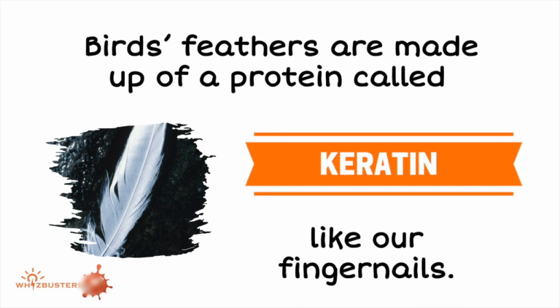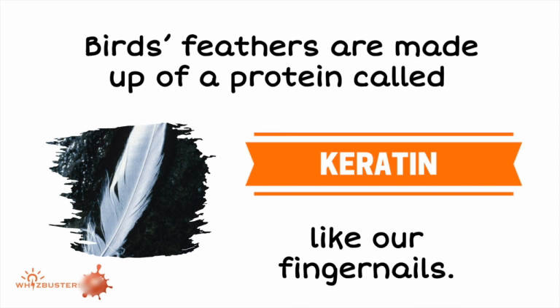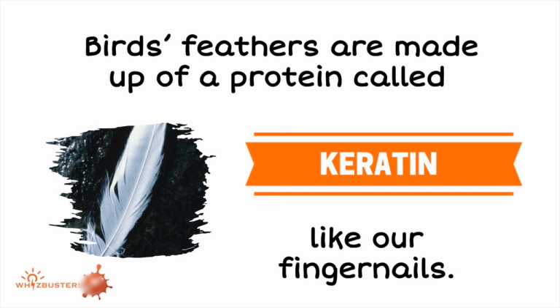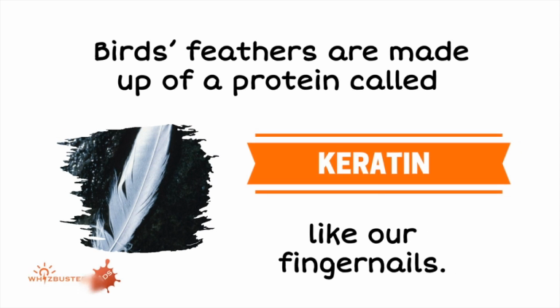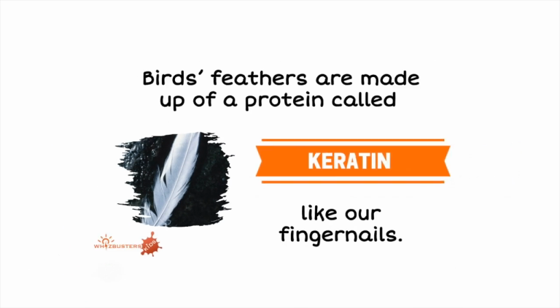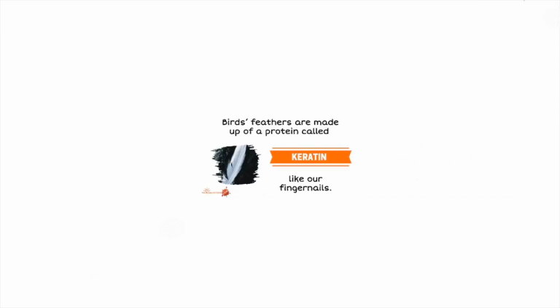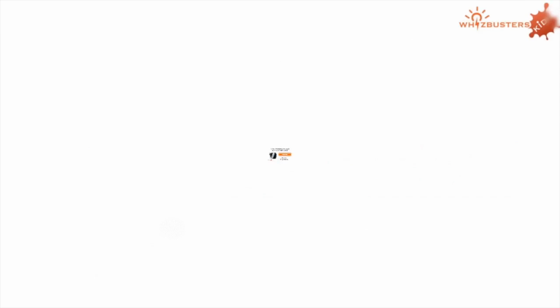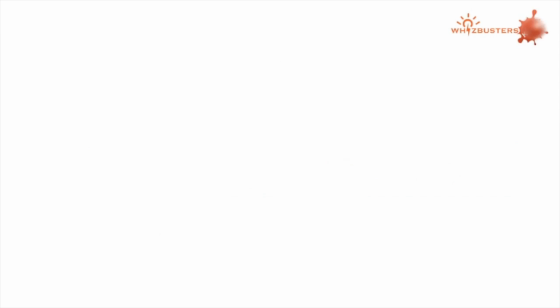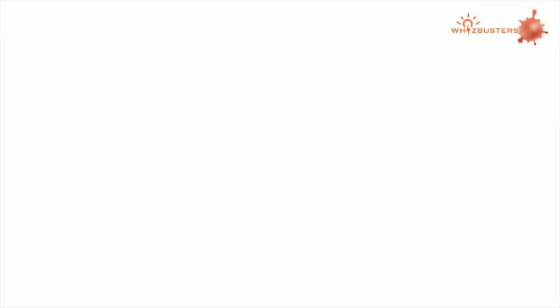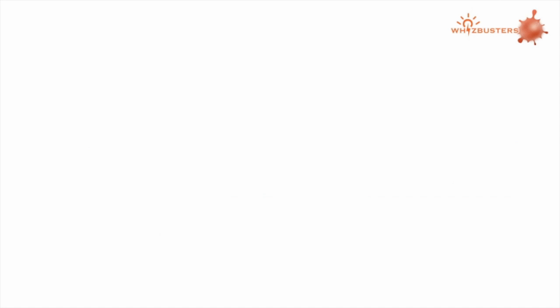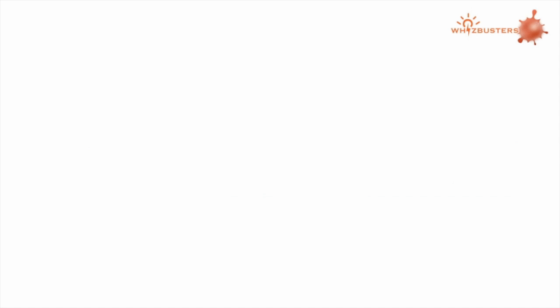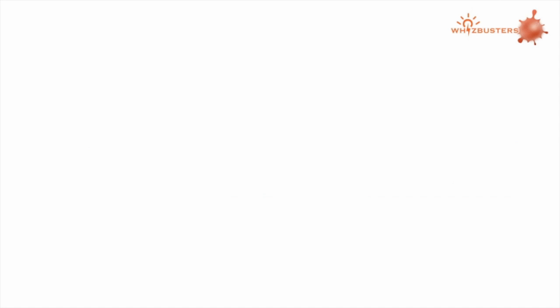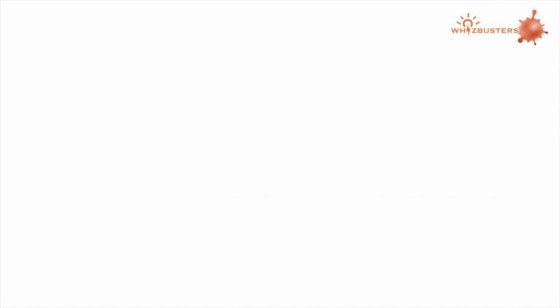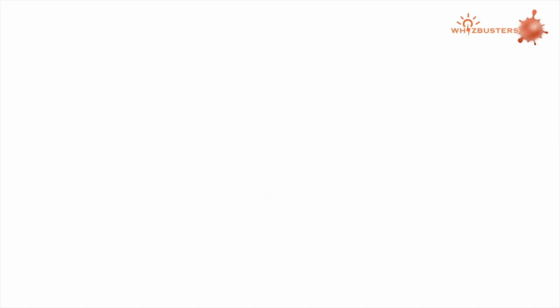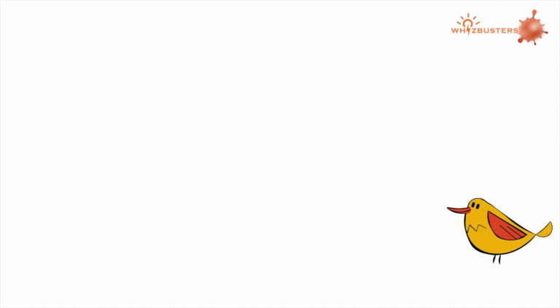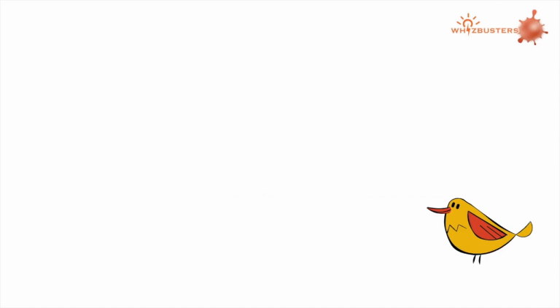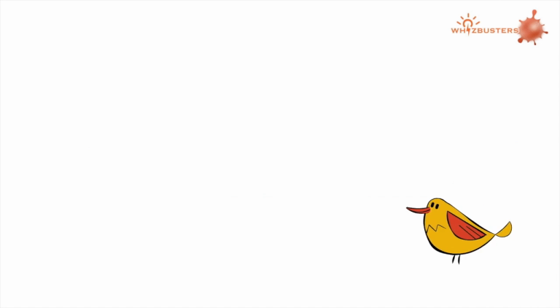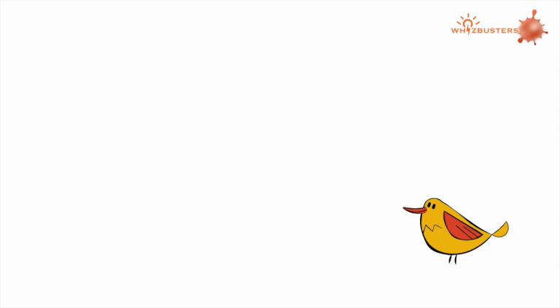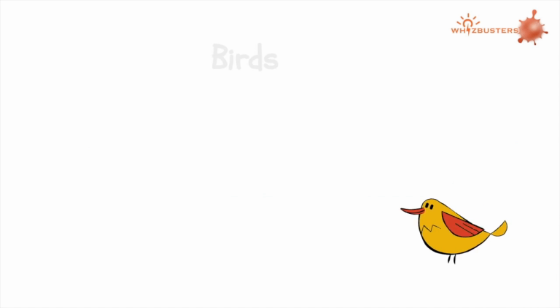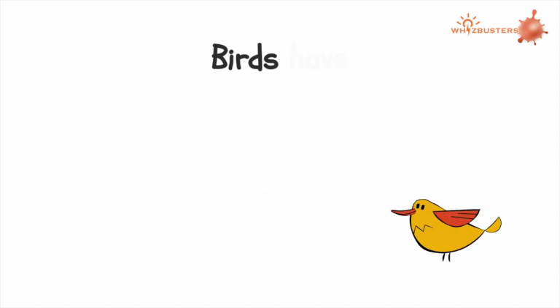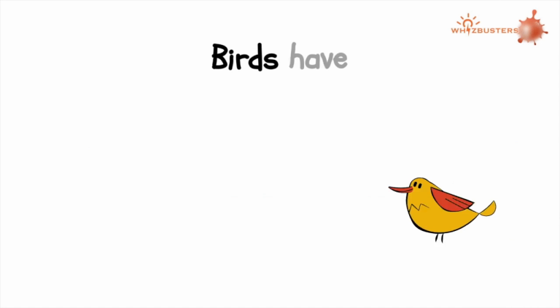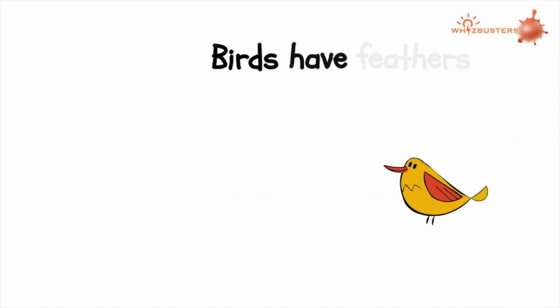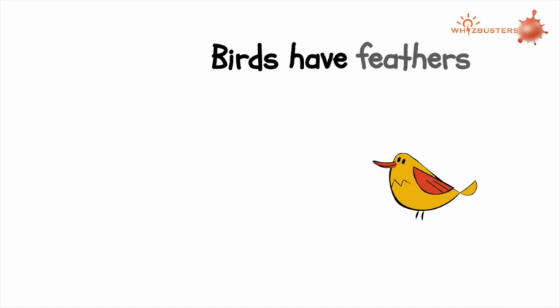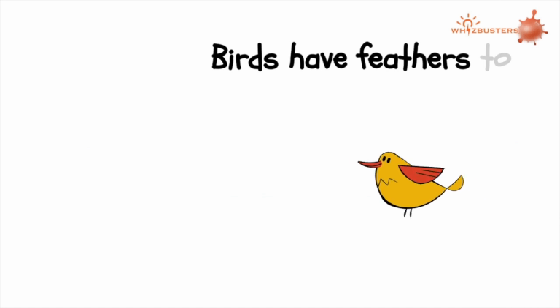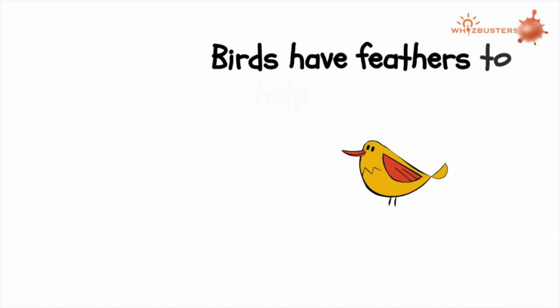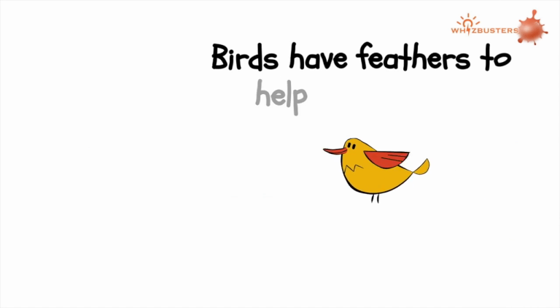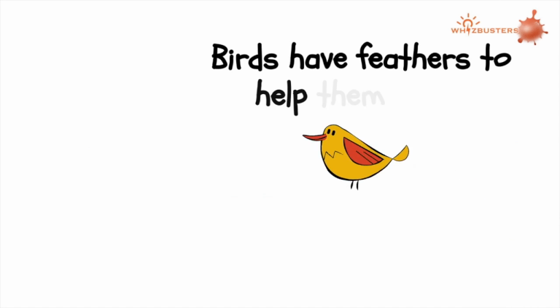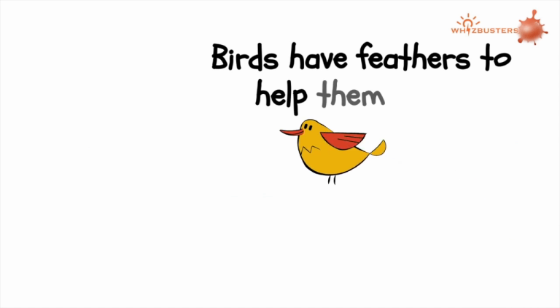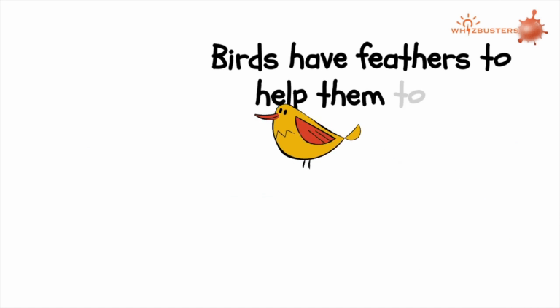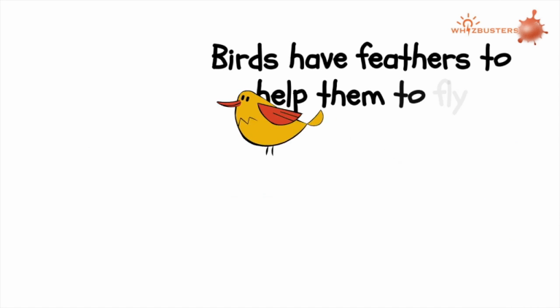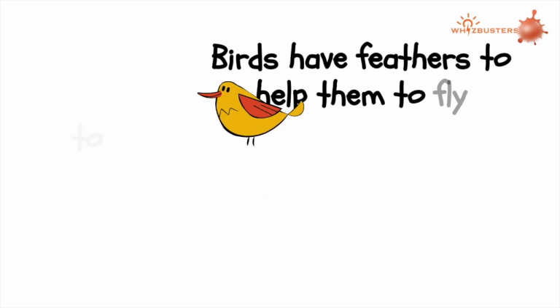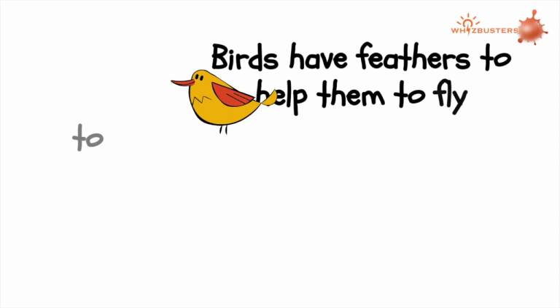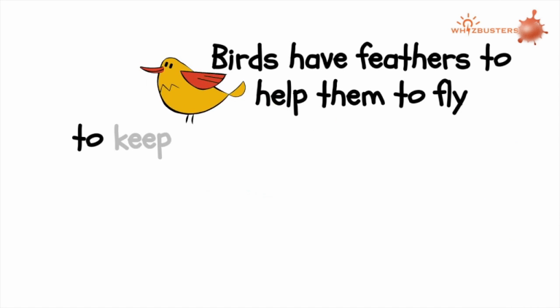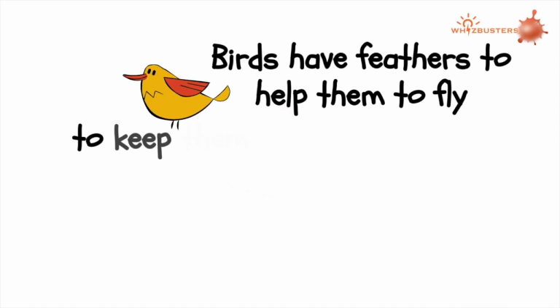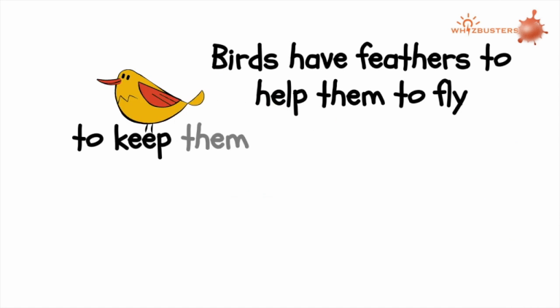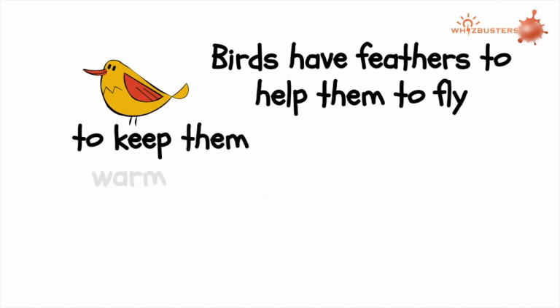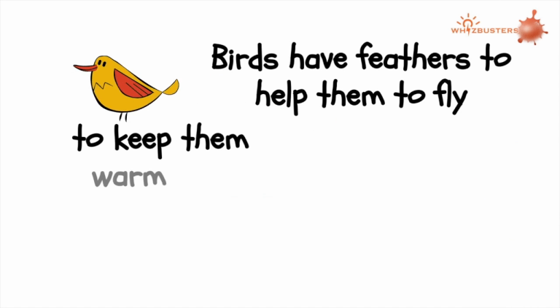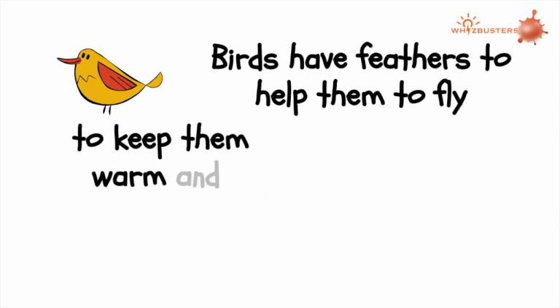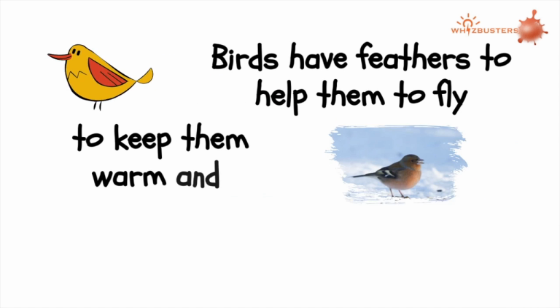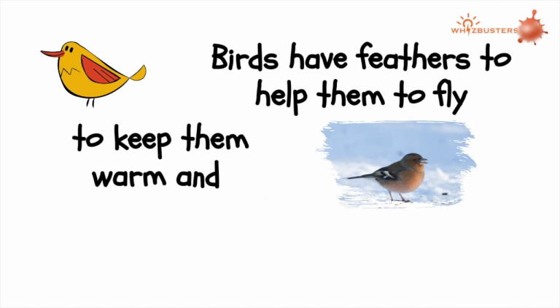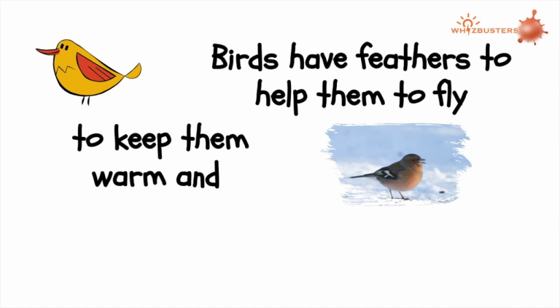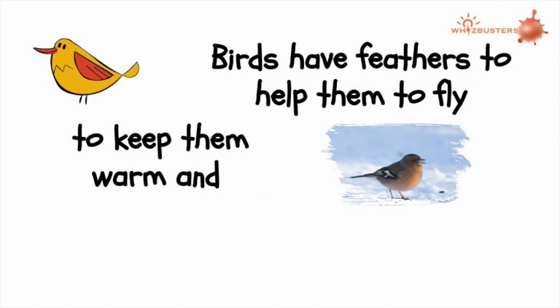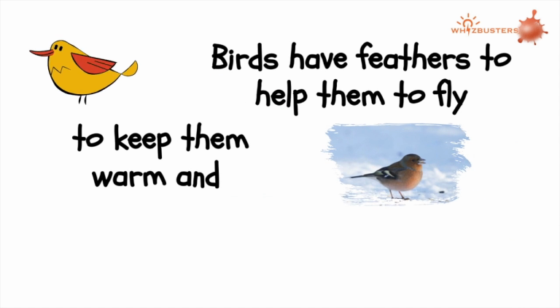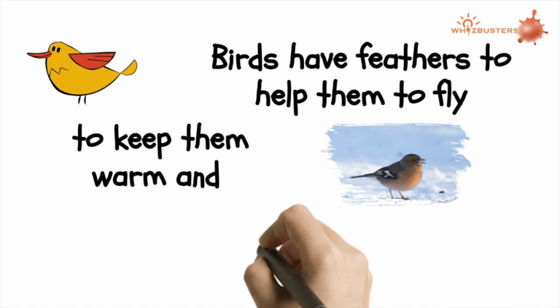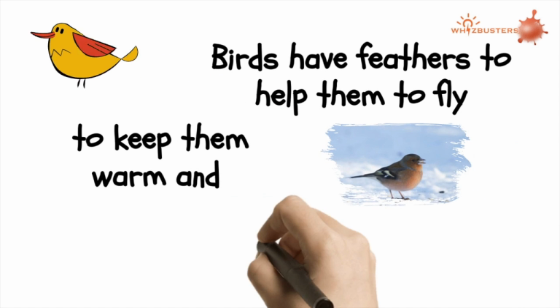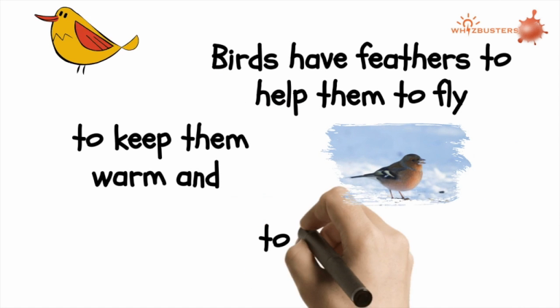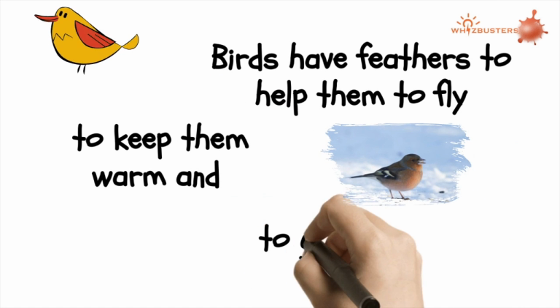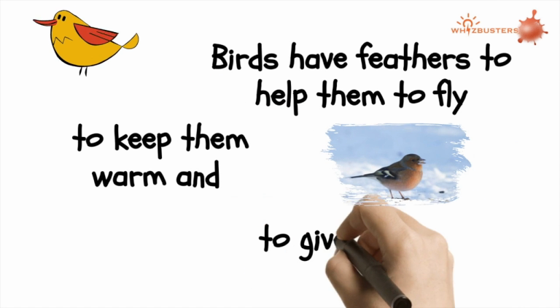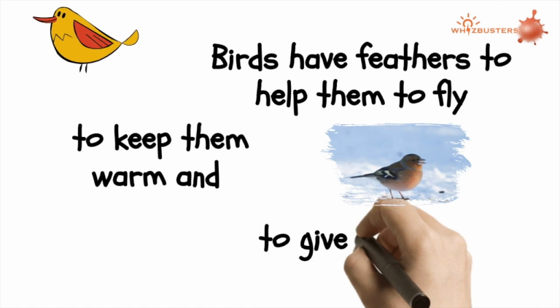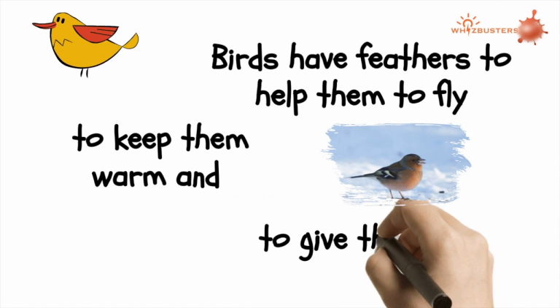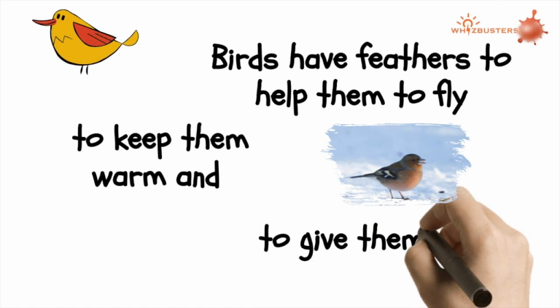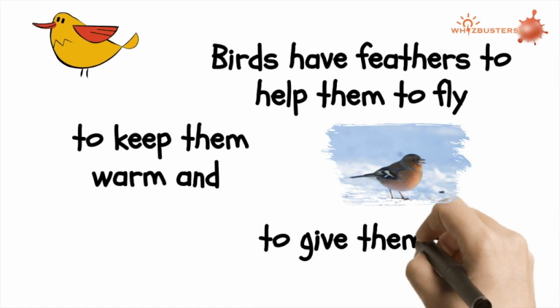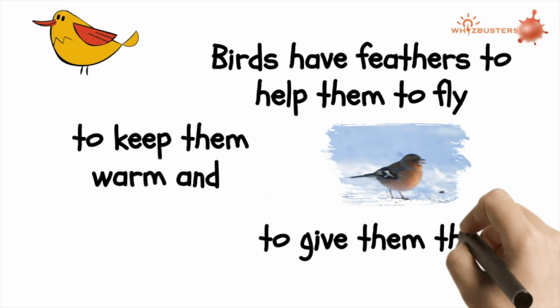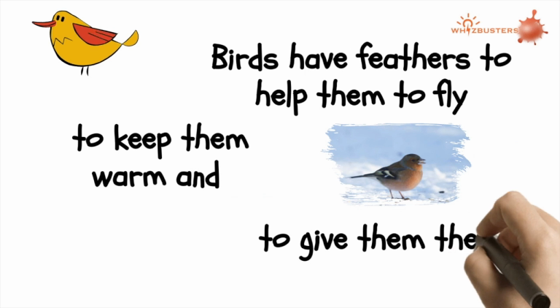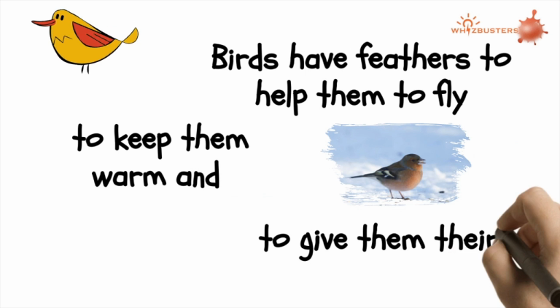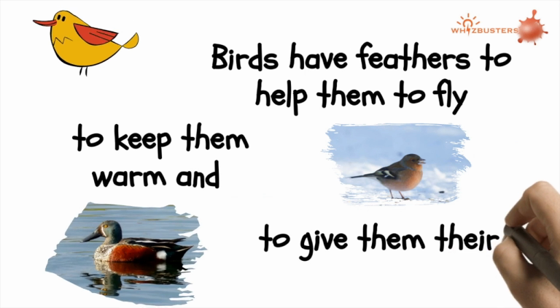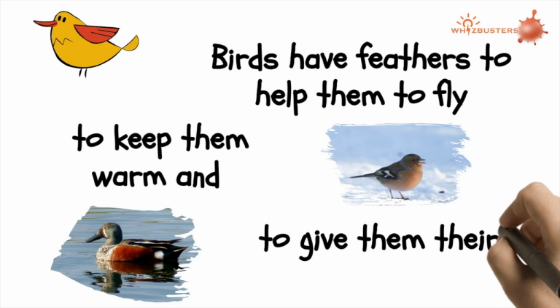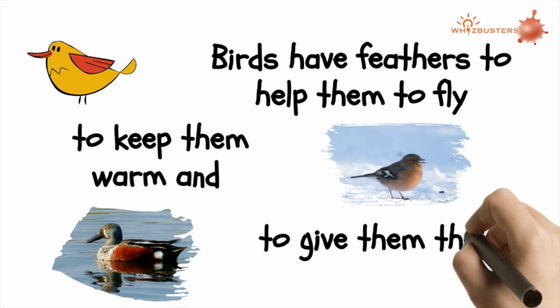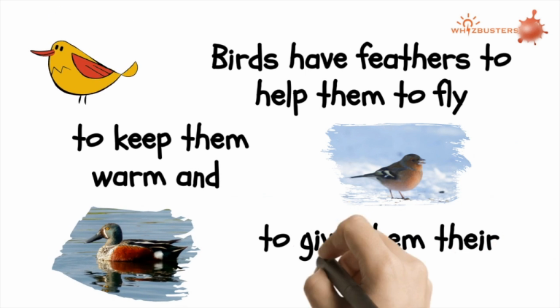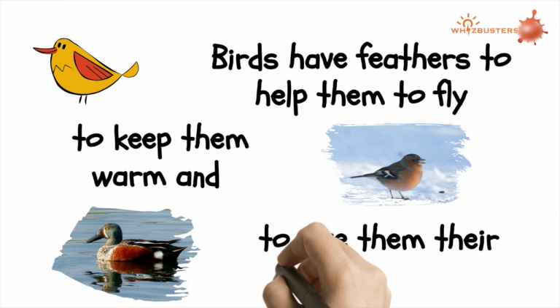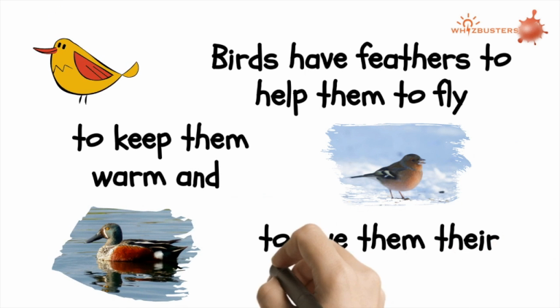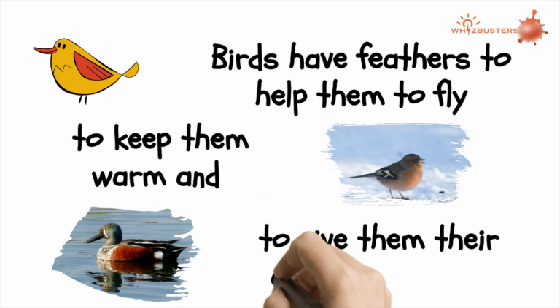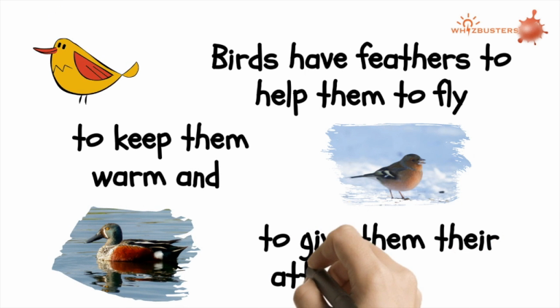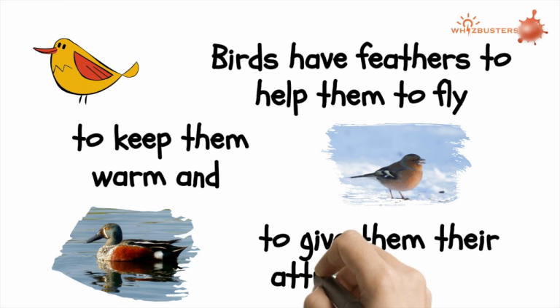Birds have feathers to help them to fly, to keep them warm, and to give them their attractive looks.